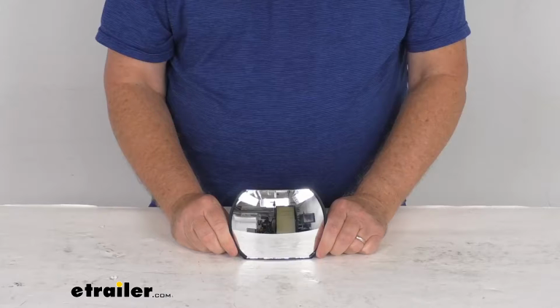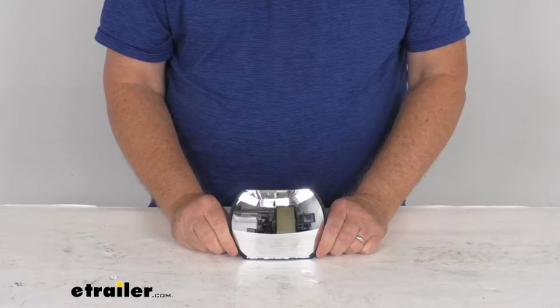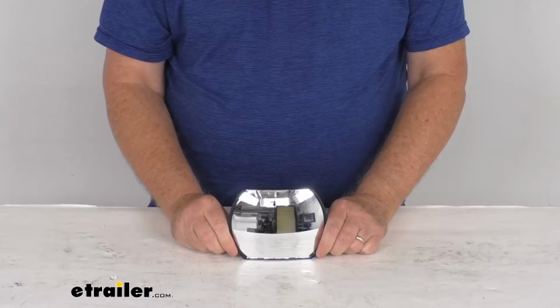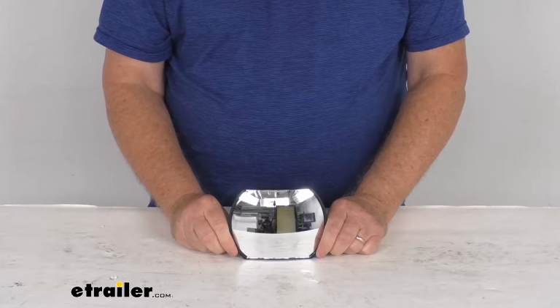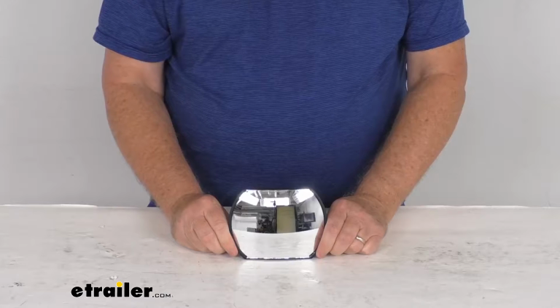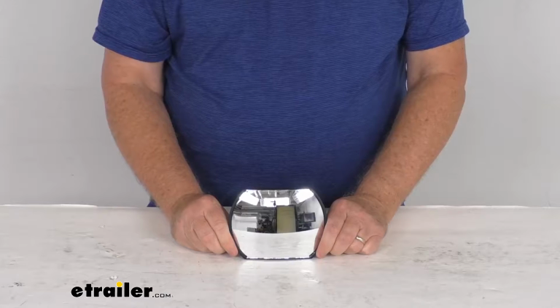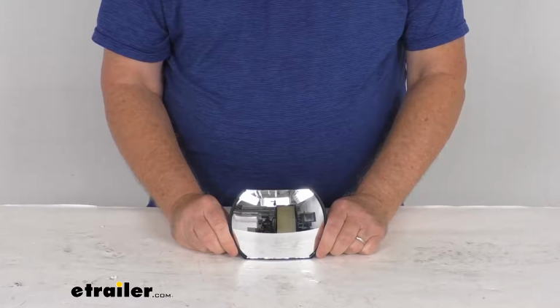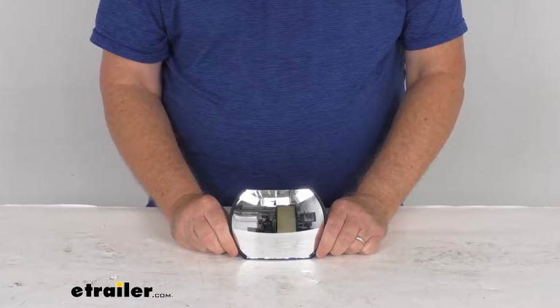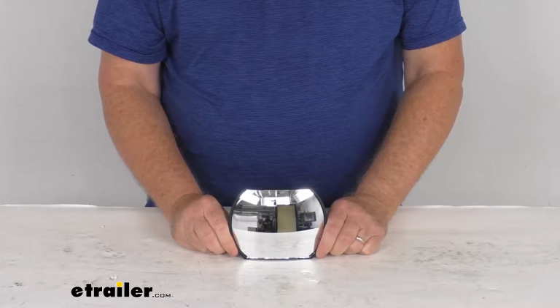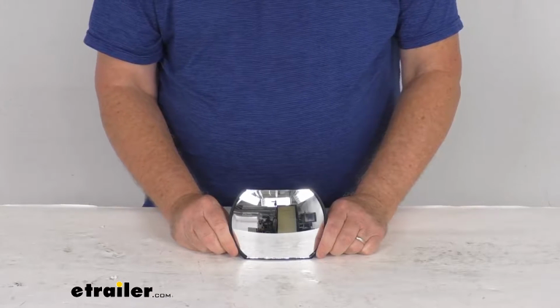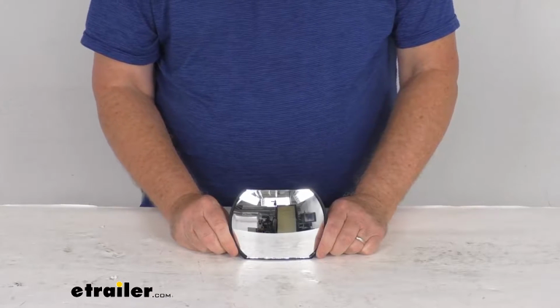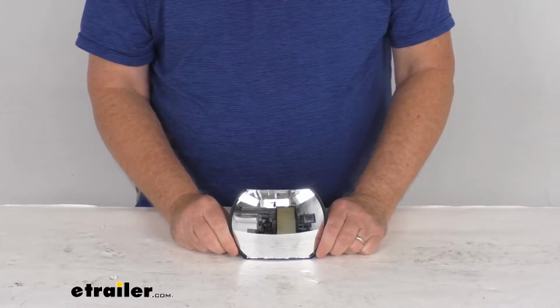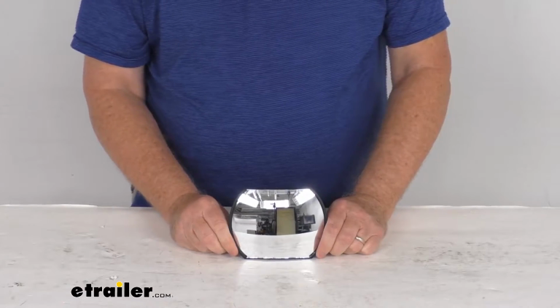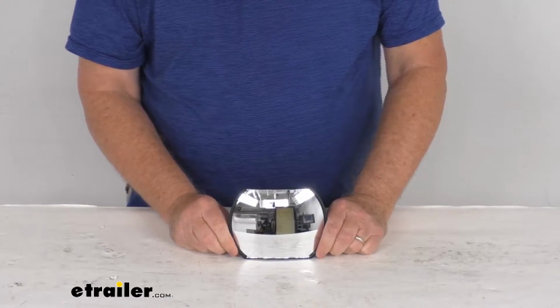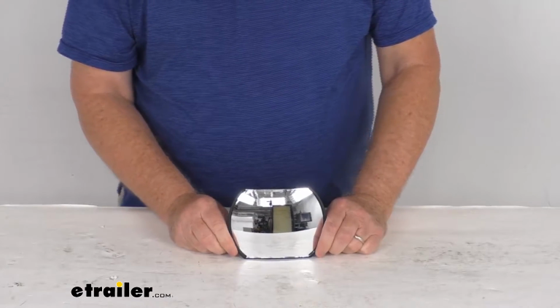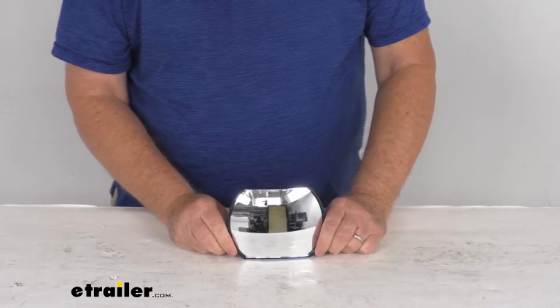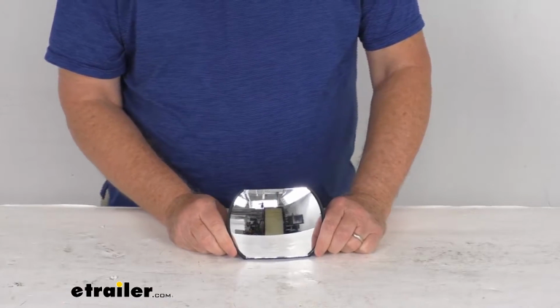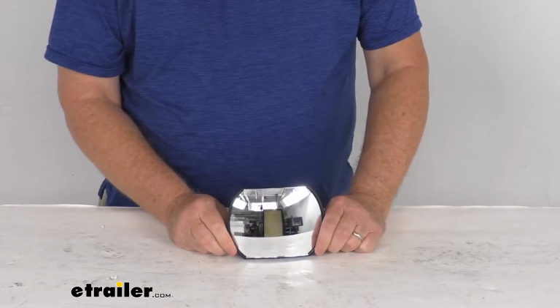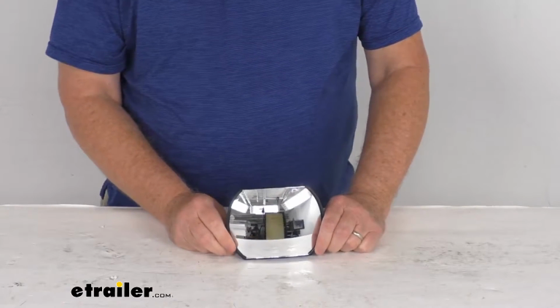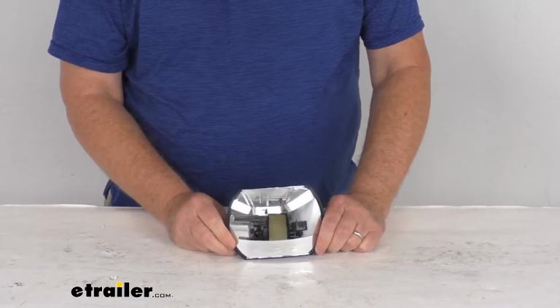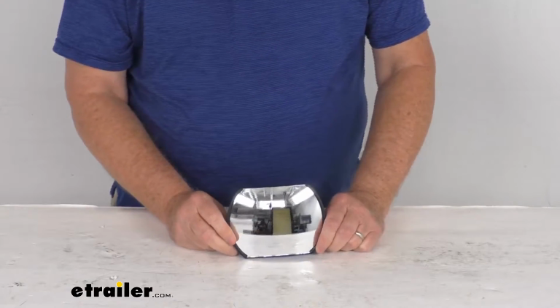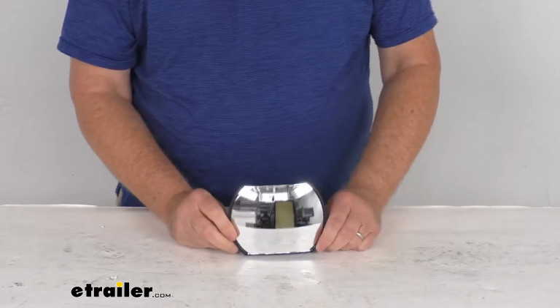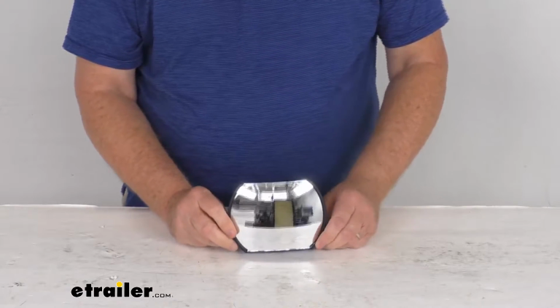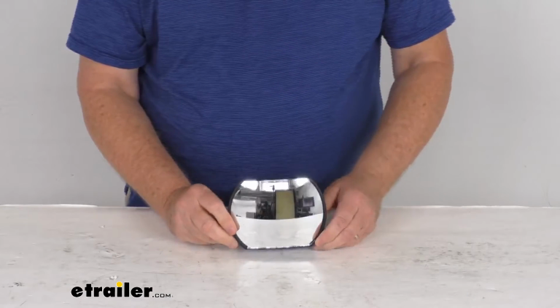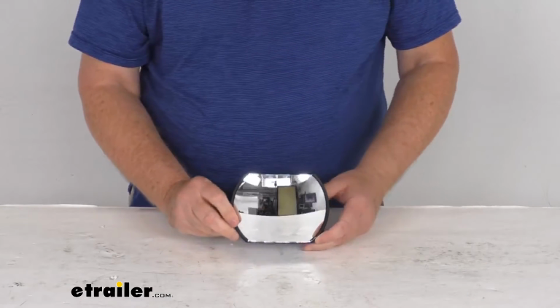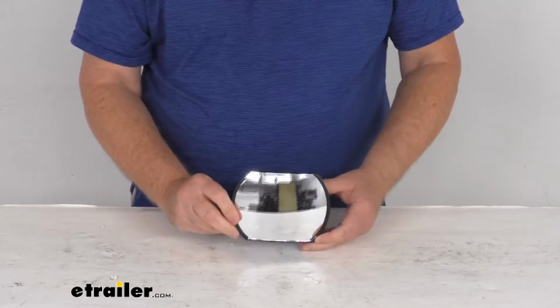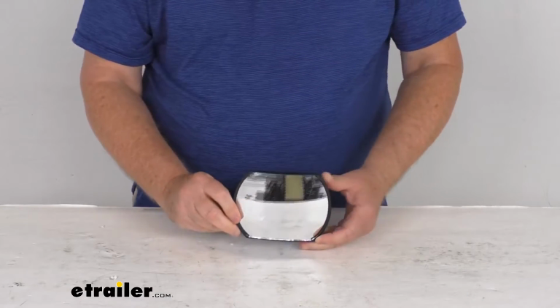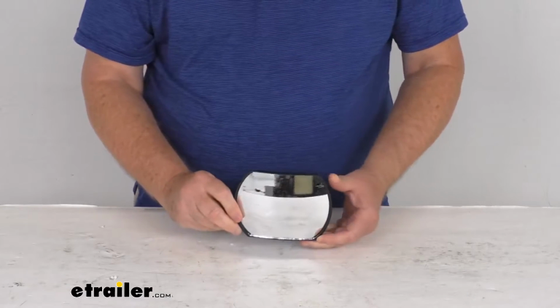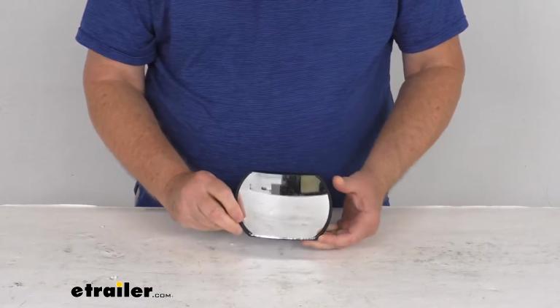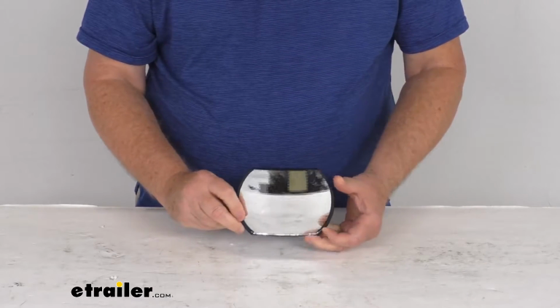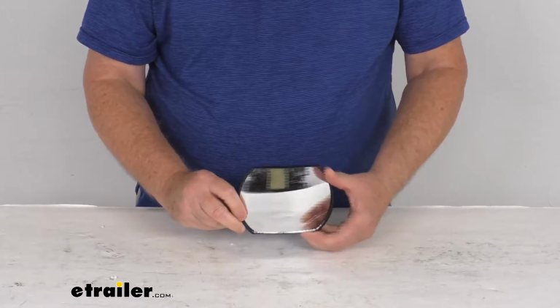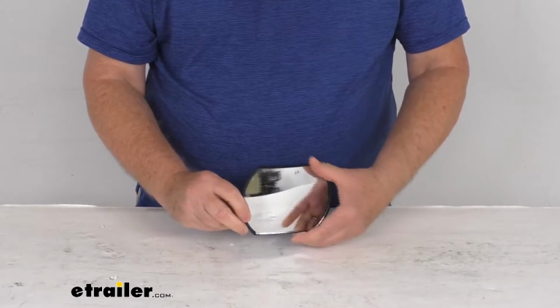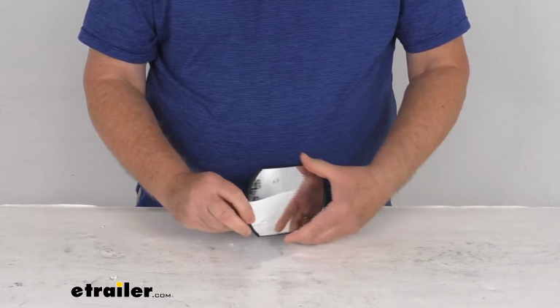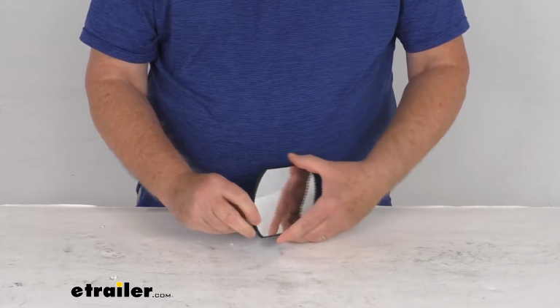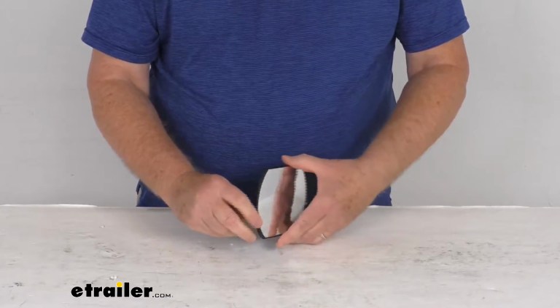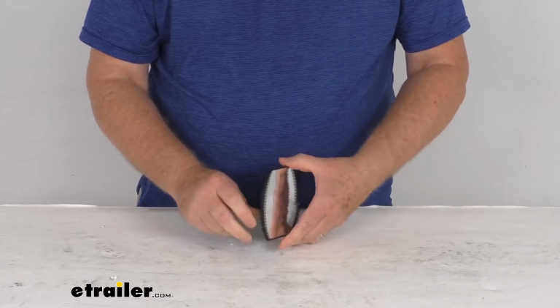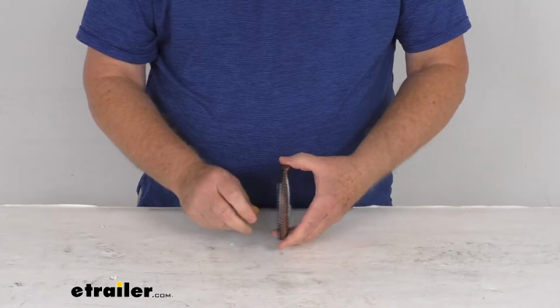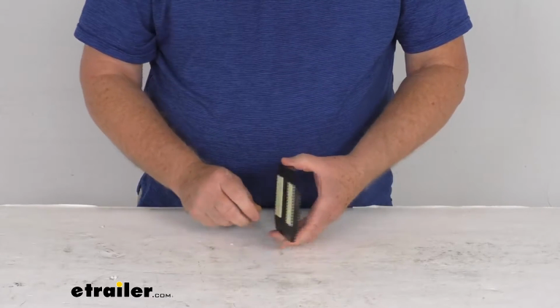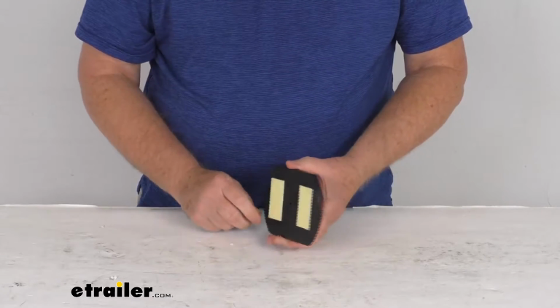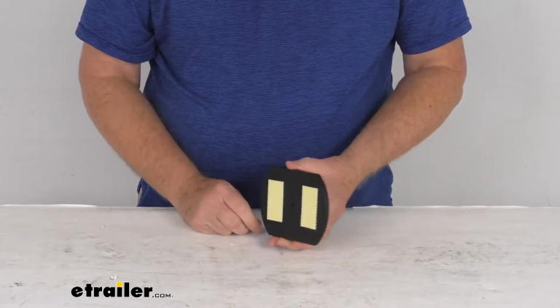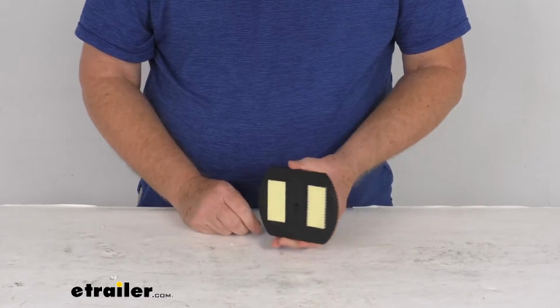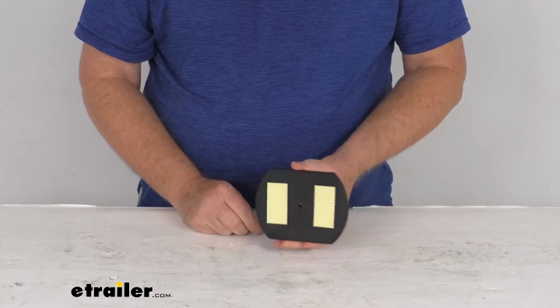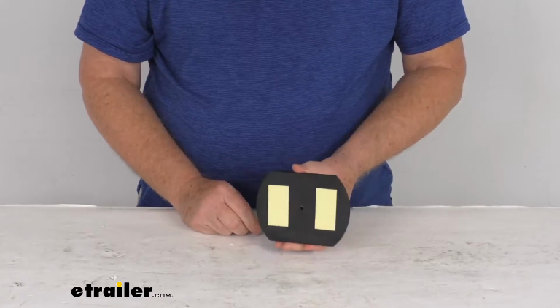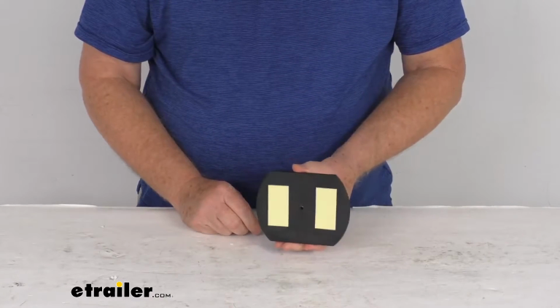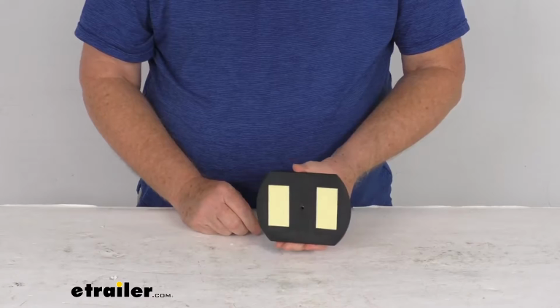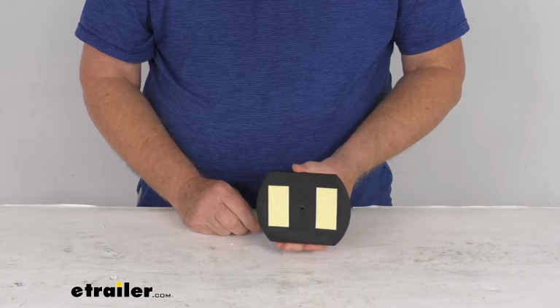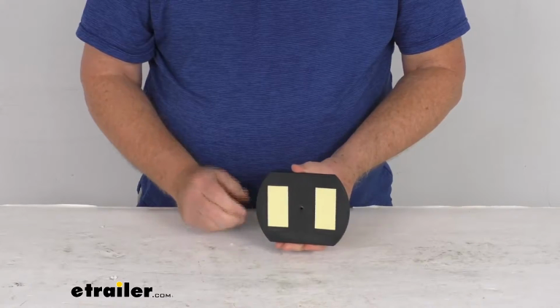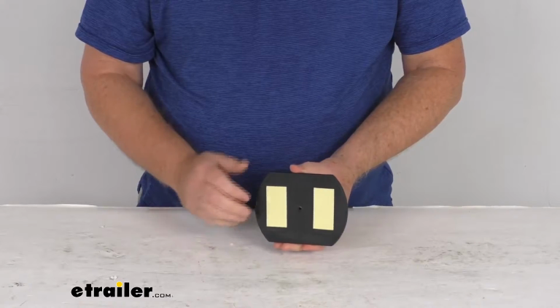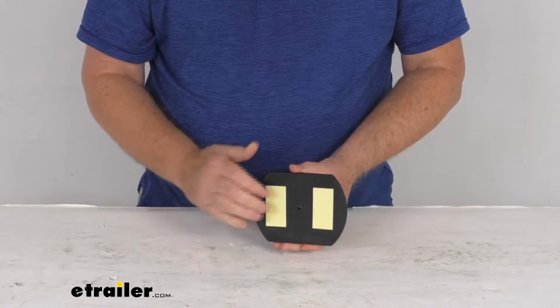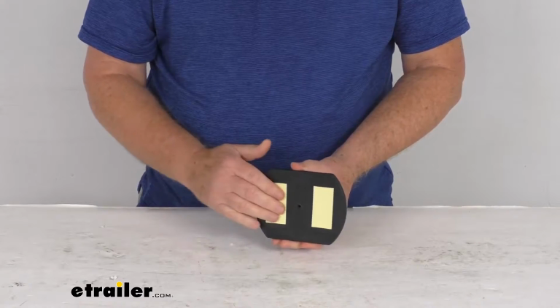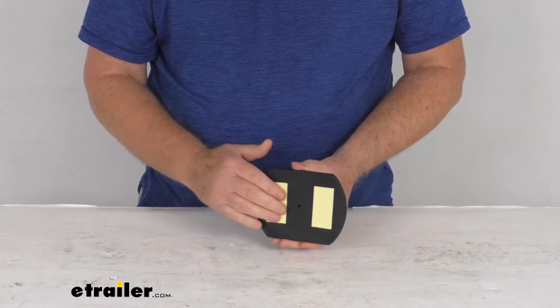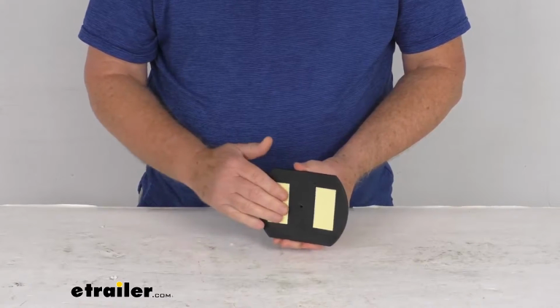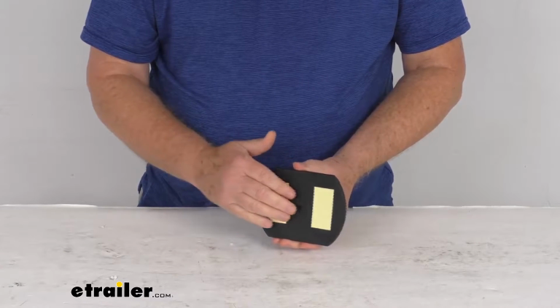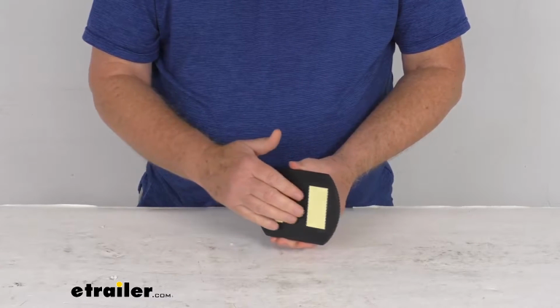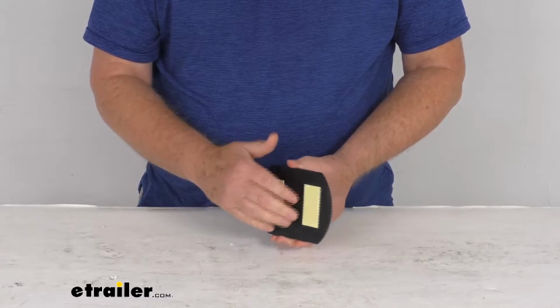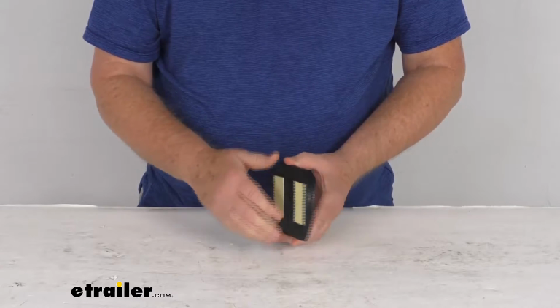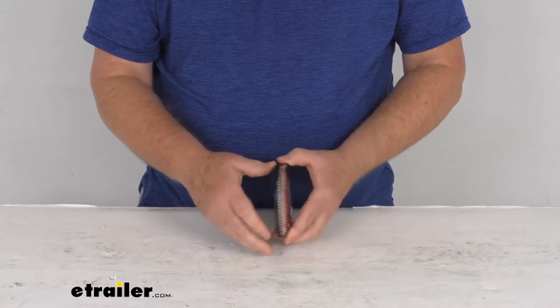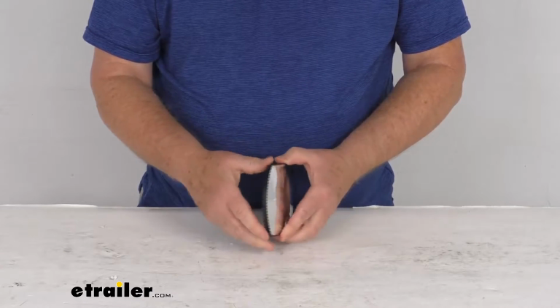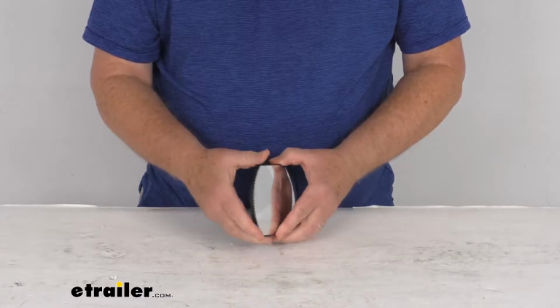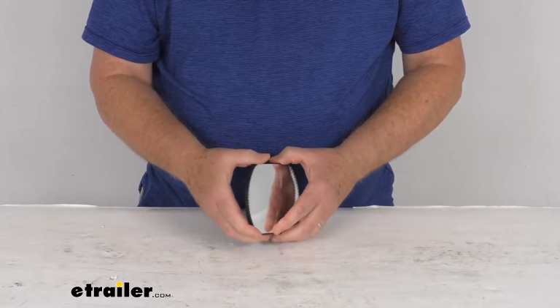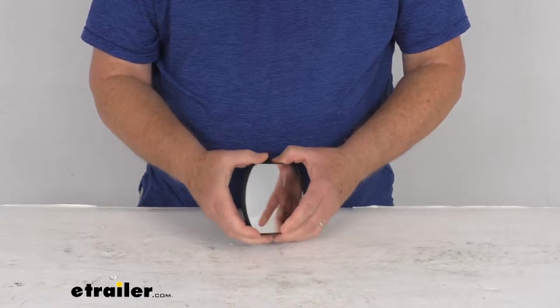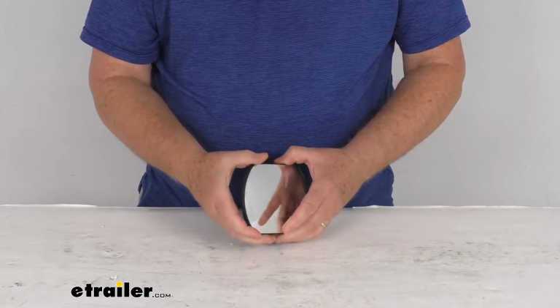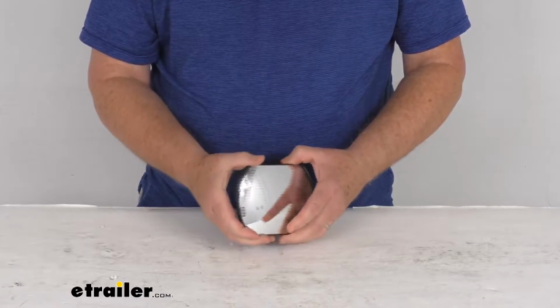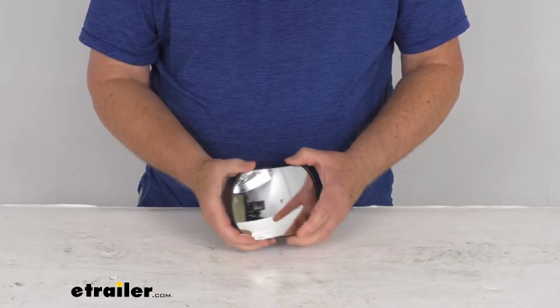Hello everybody, this is Jeff at eTrailer.com. Today we're going to take a look at this KSOR stick-on blind spot mirror.